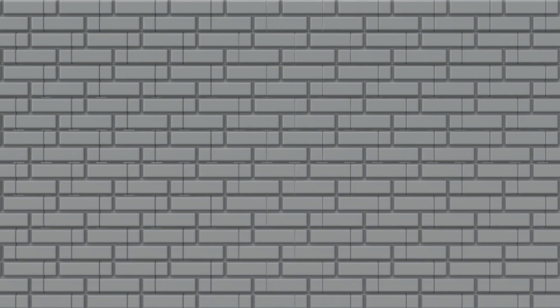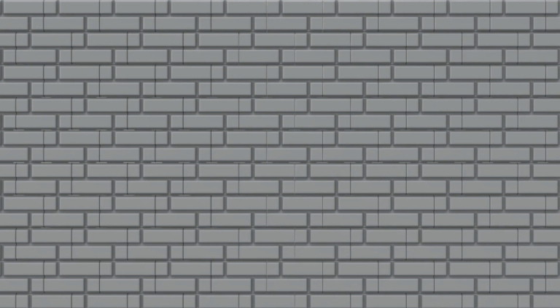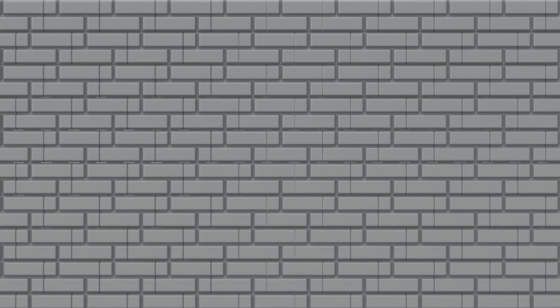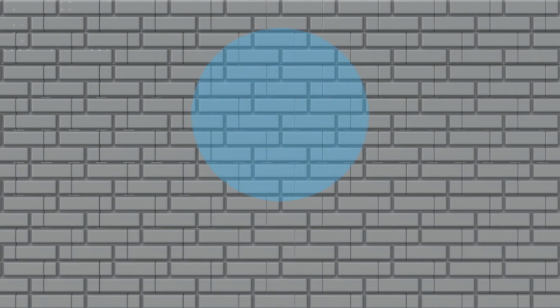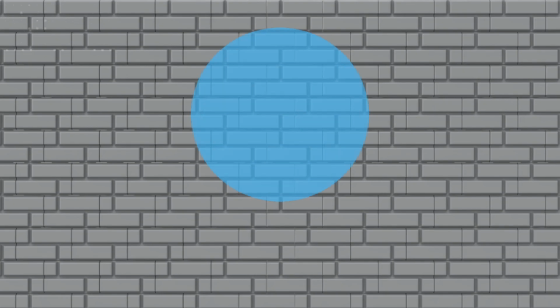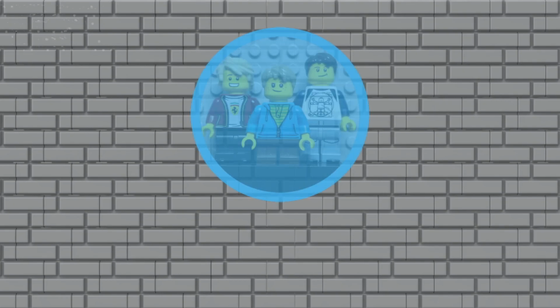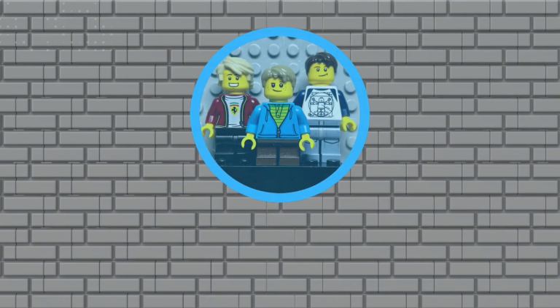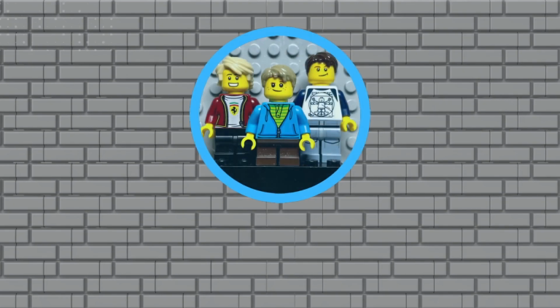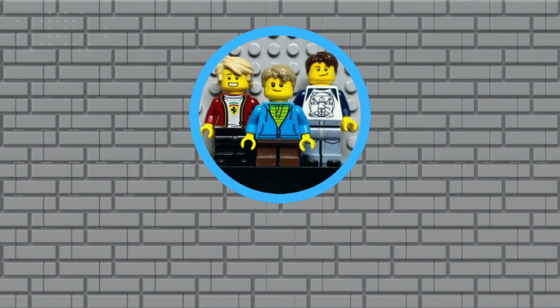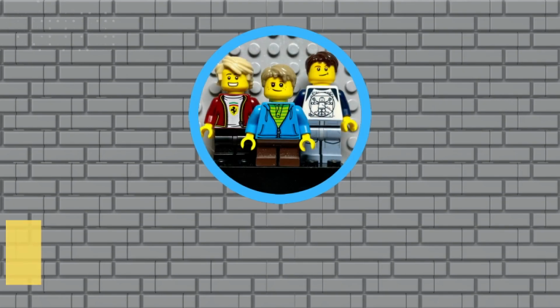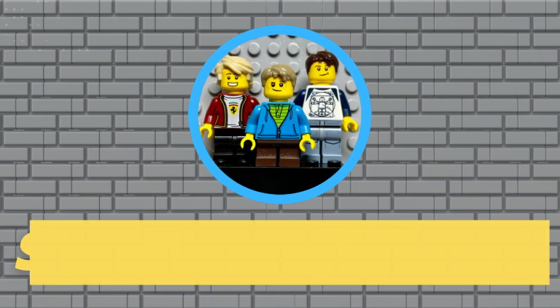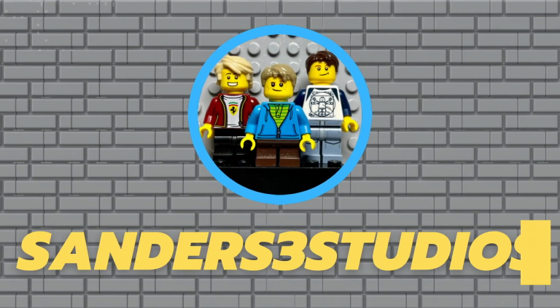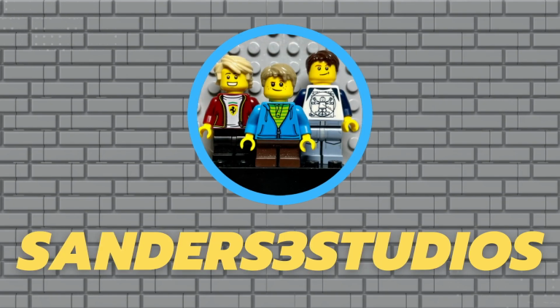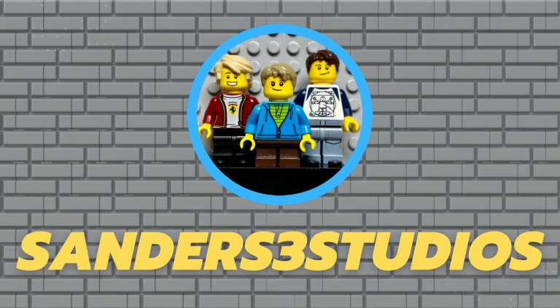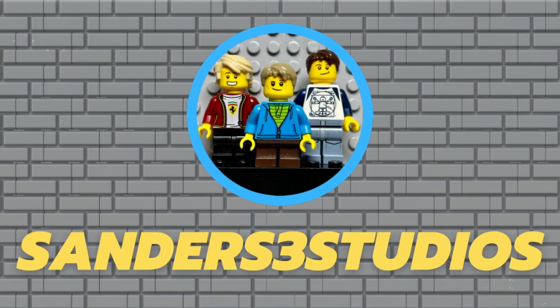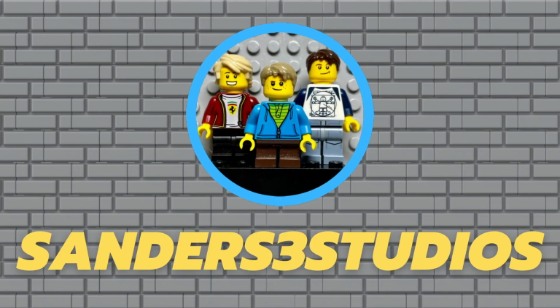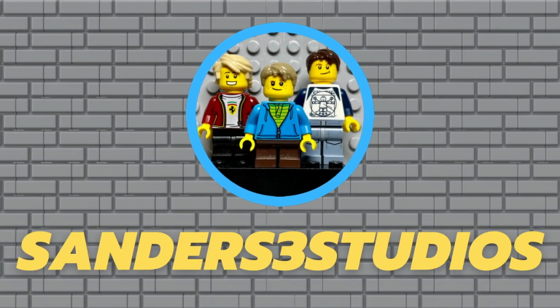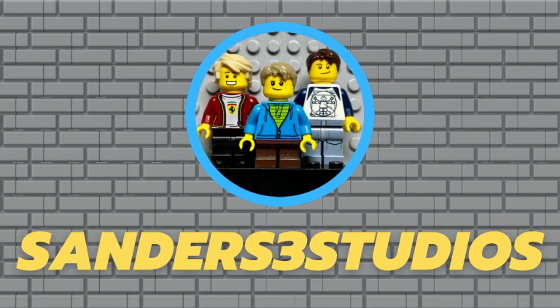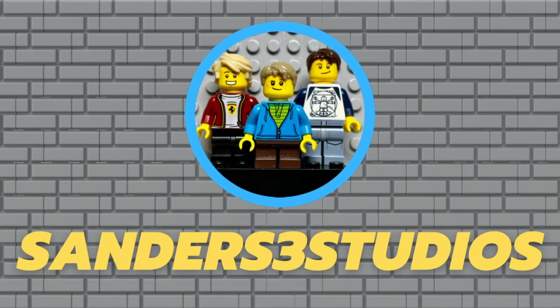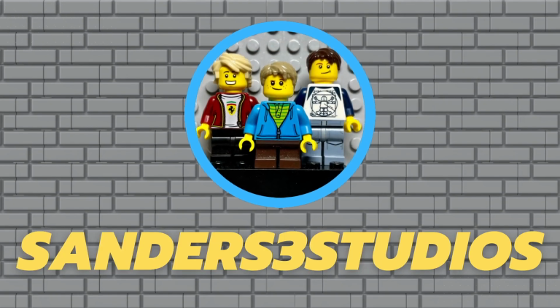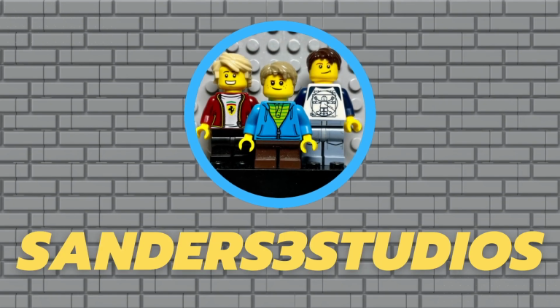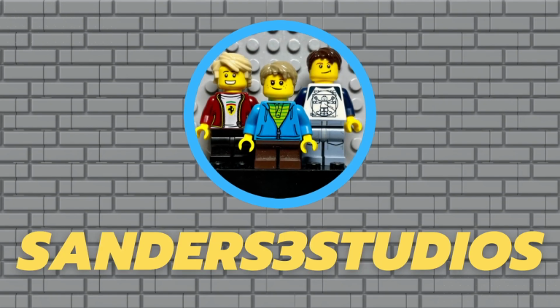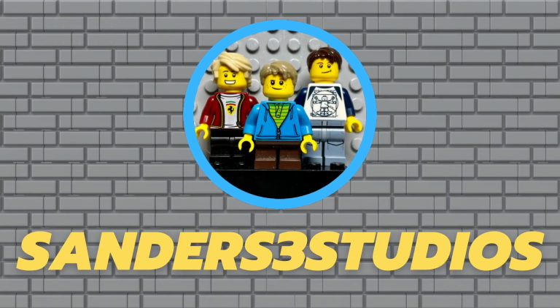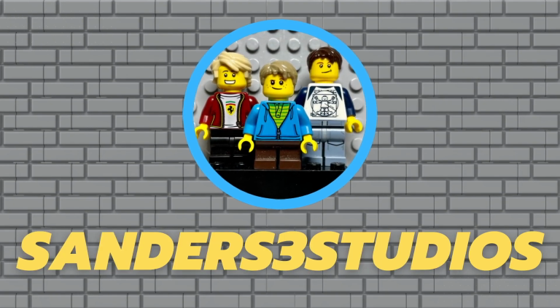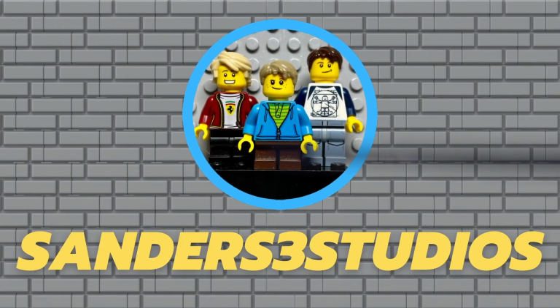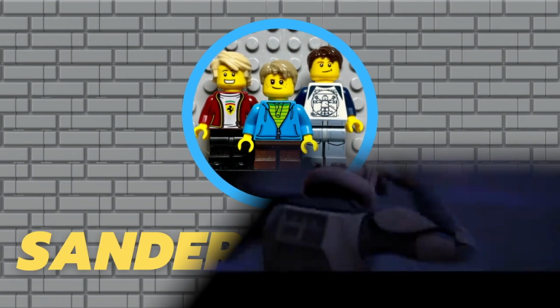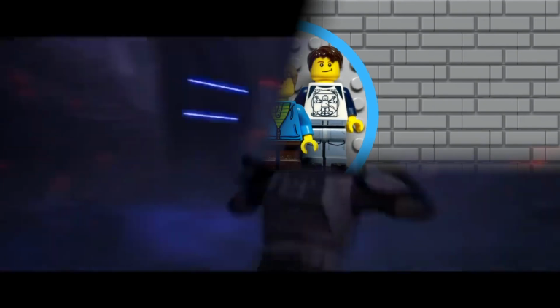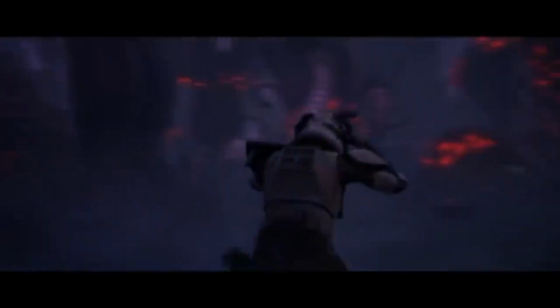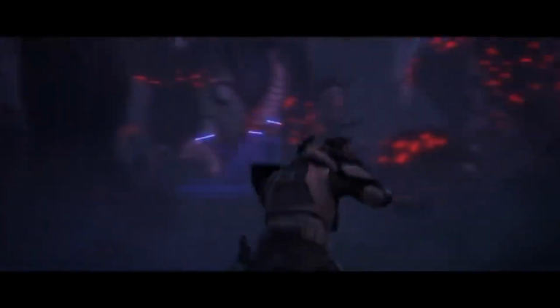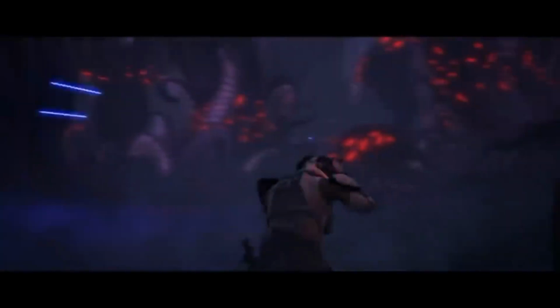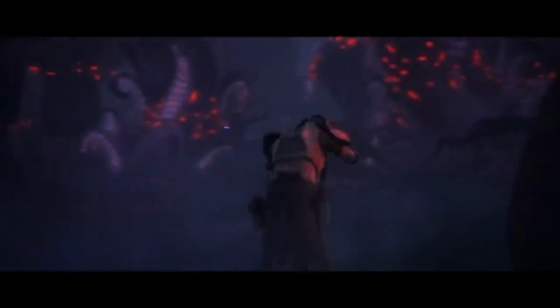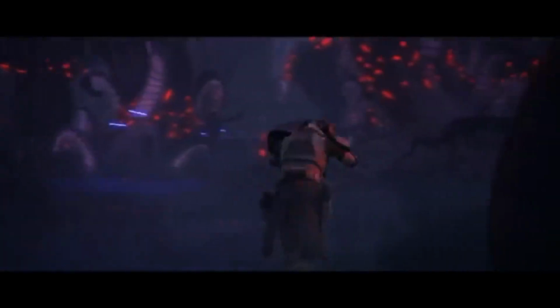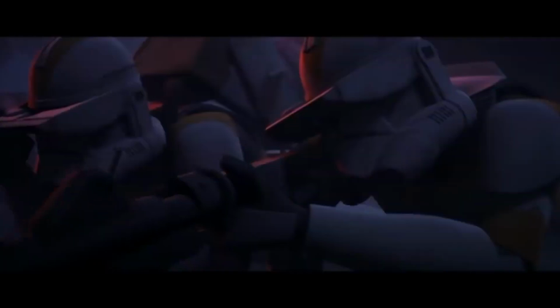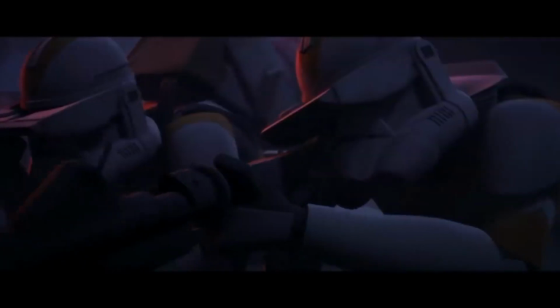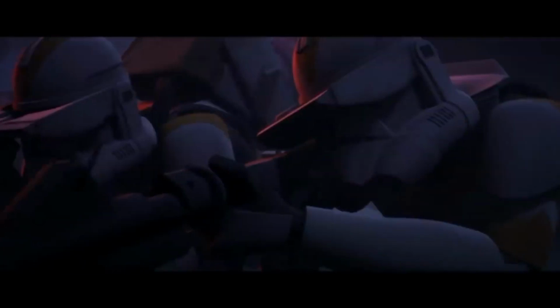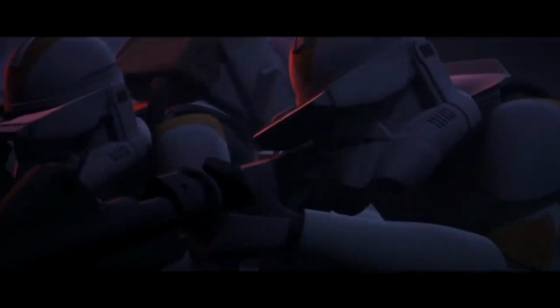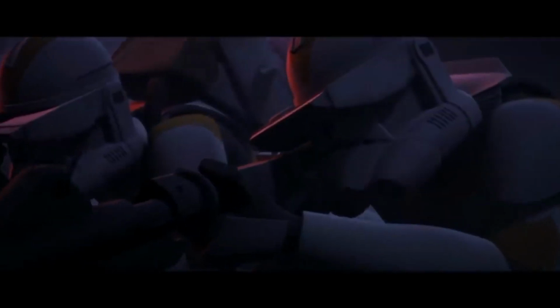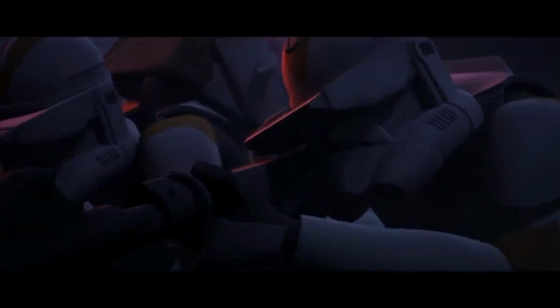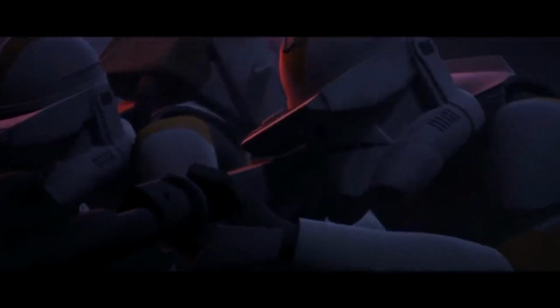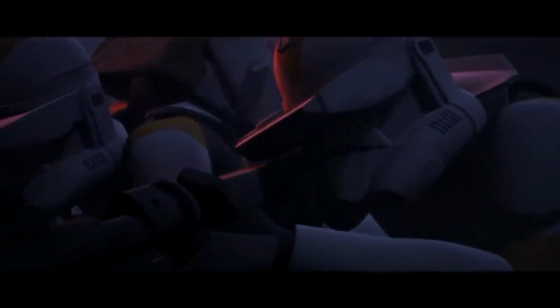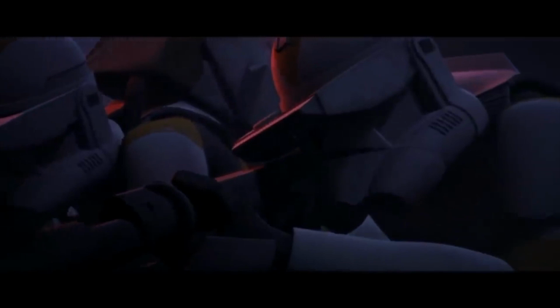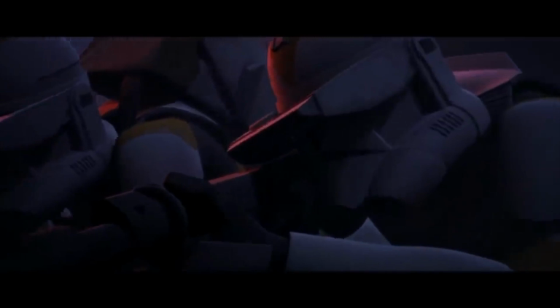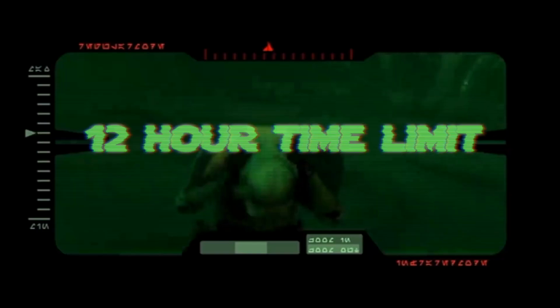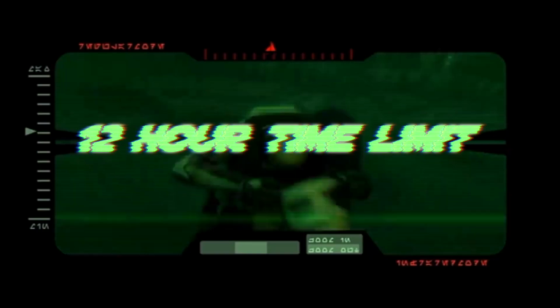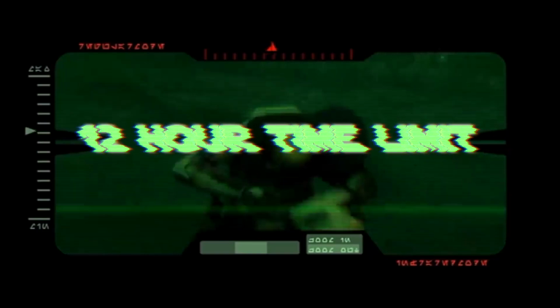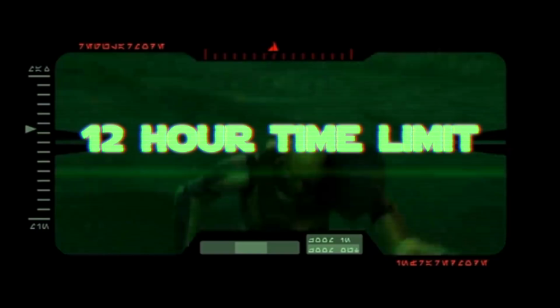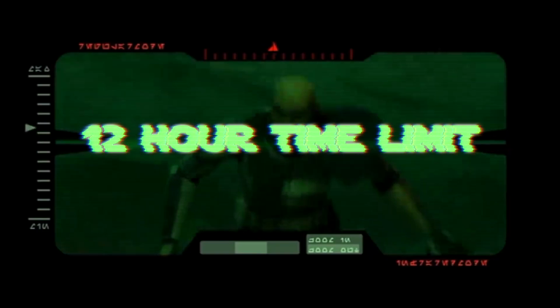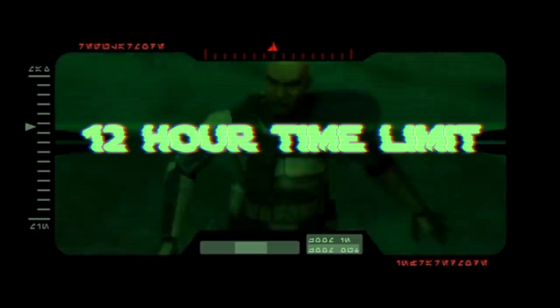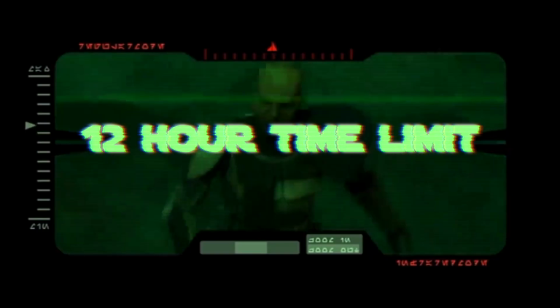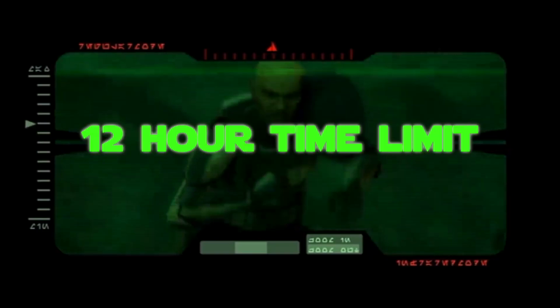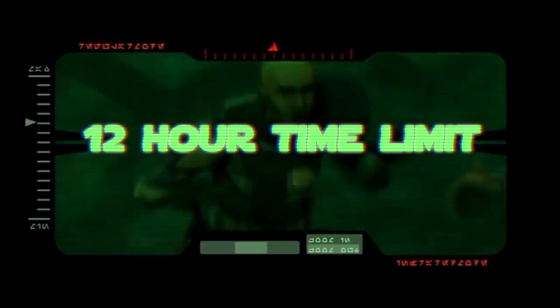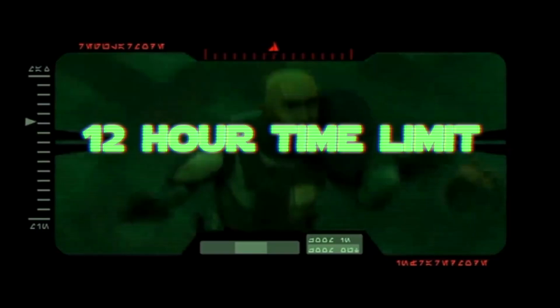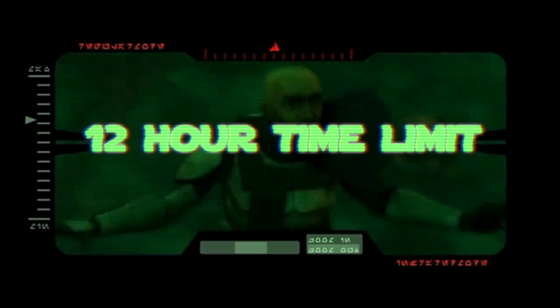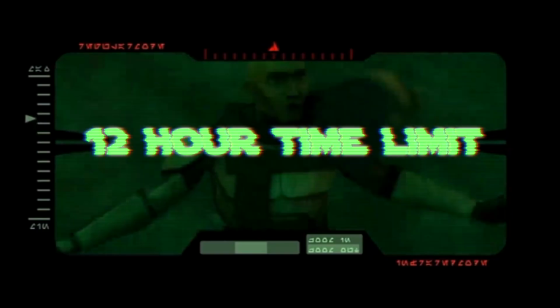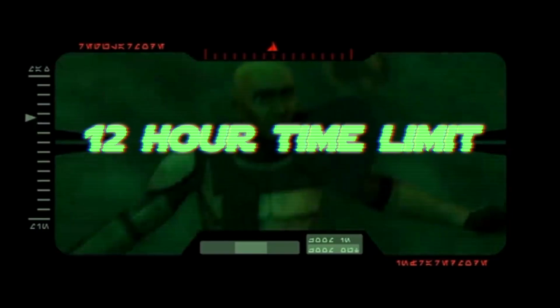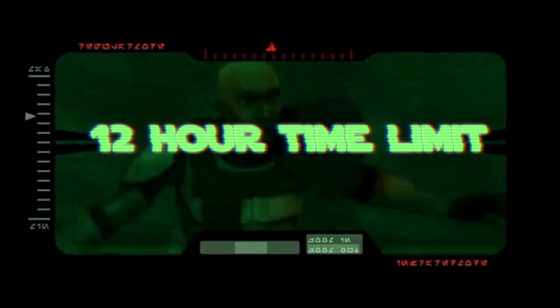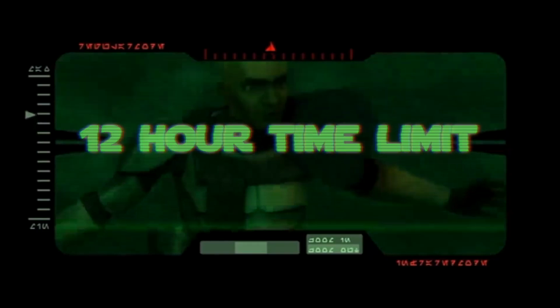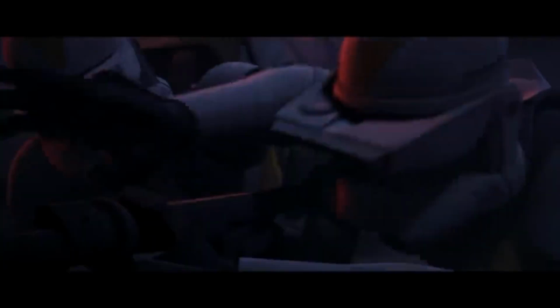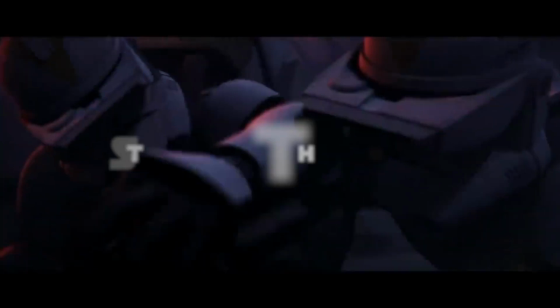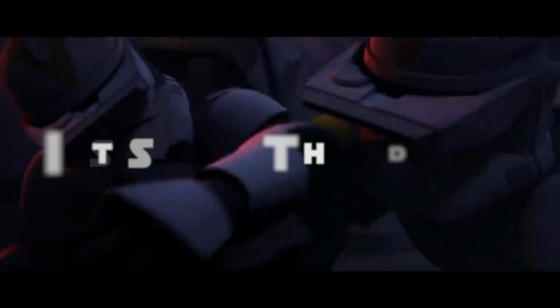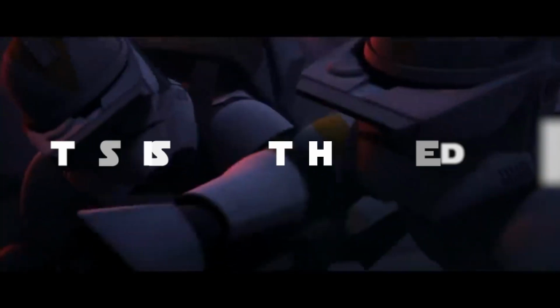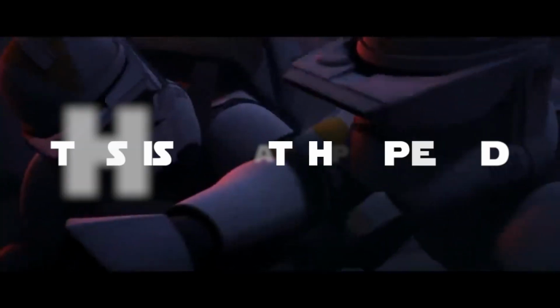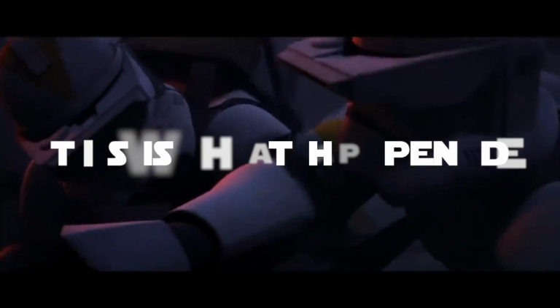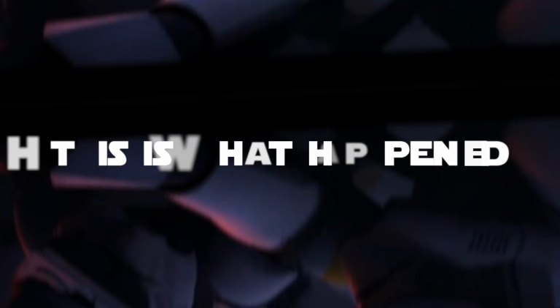In this video, we challenged ourselves to build a mock of the Battle of Umbara, all within one day, and this is what happened.